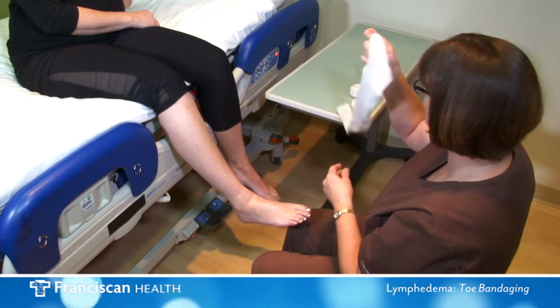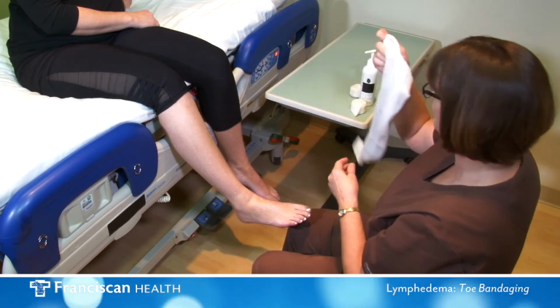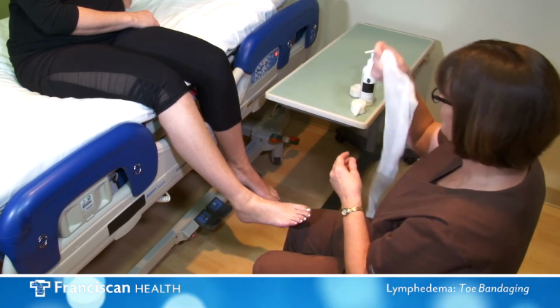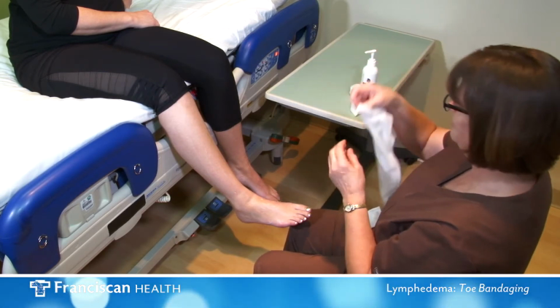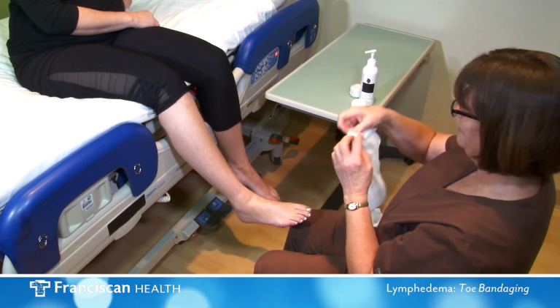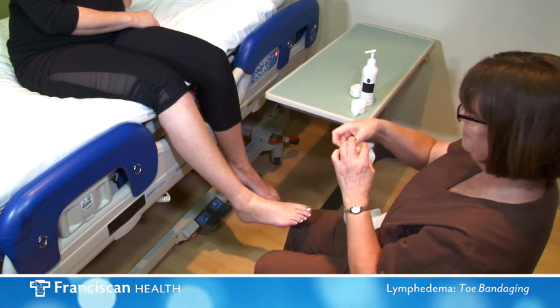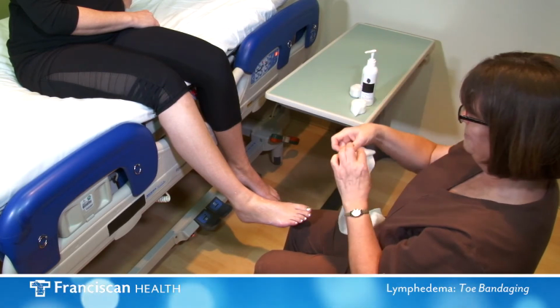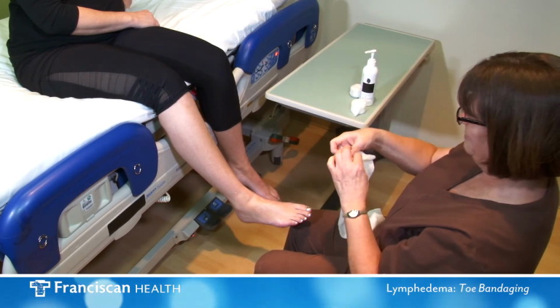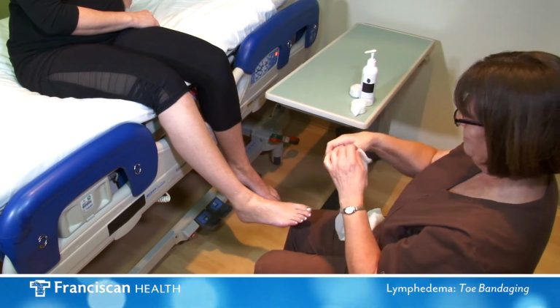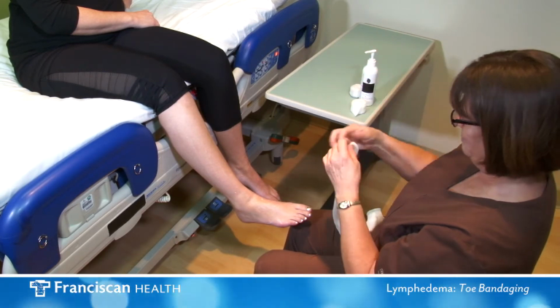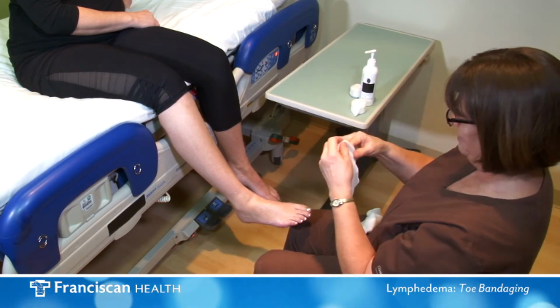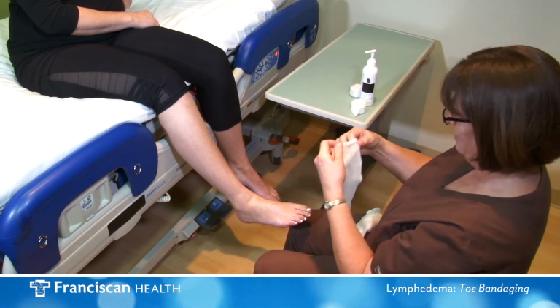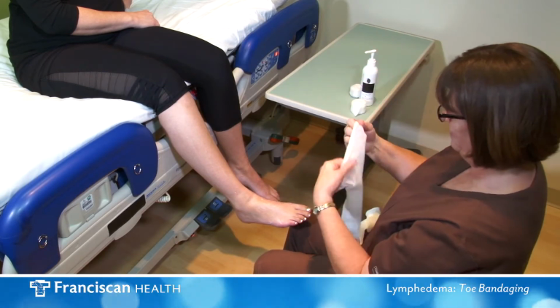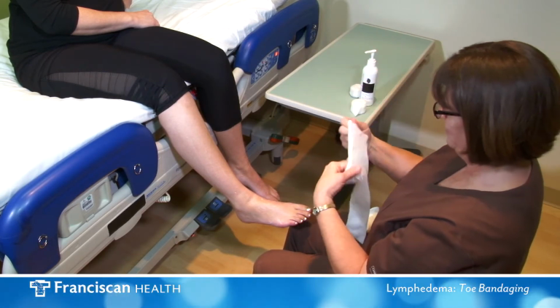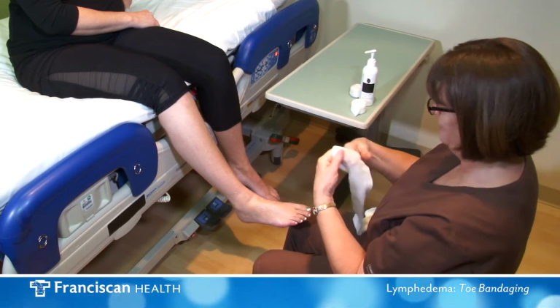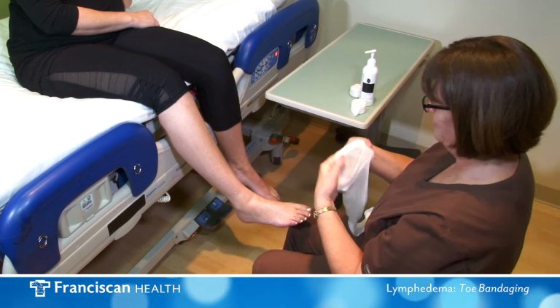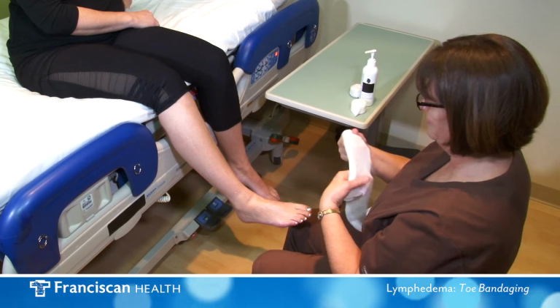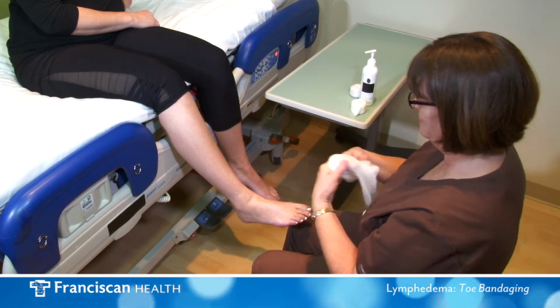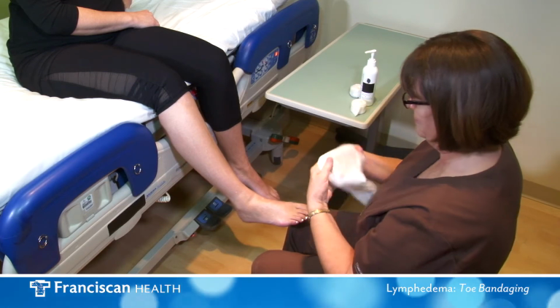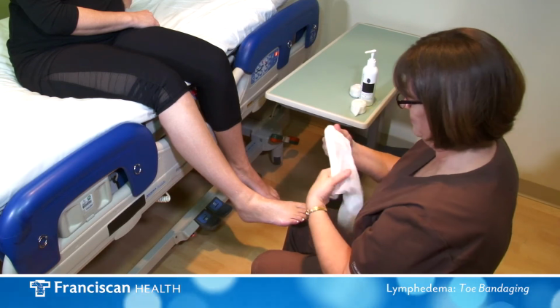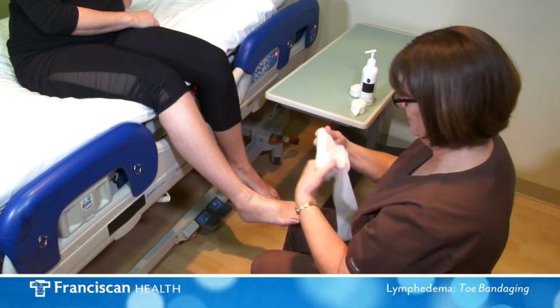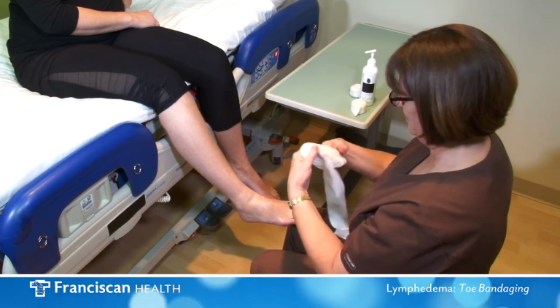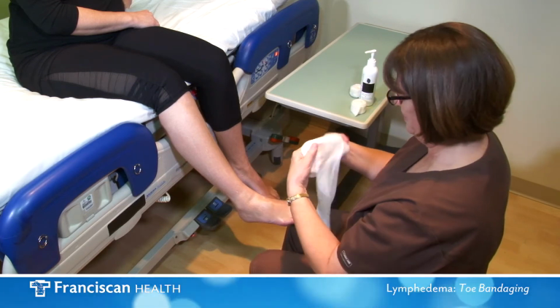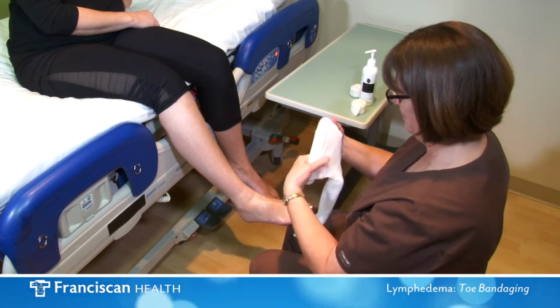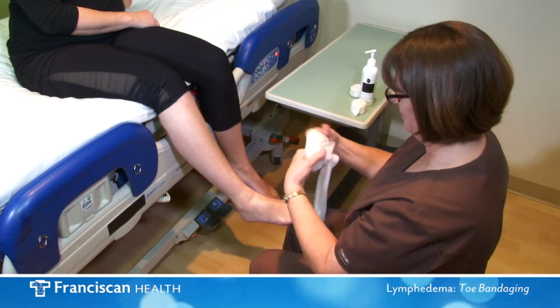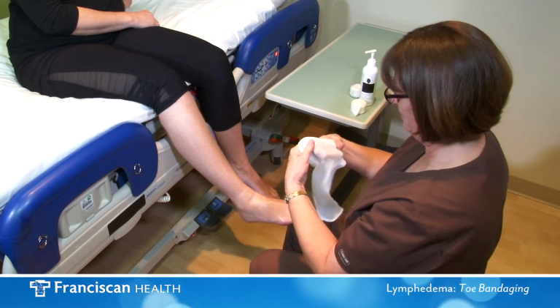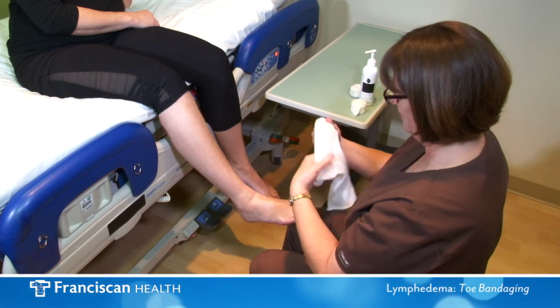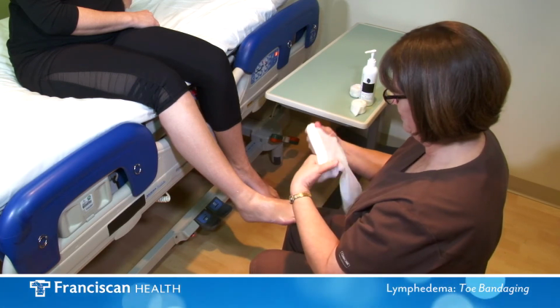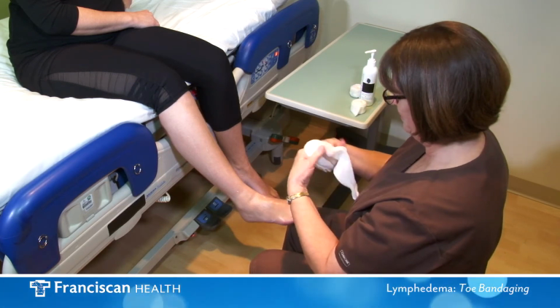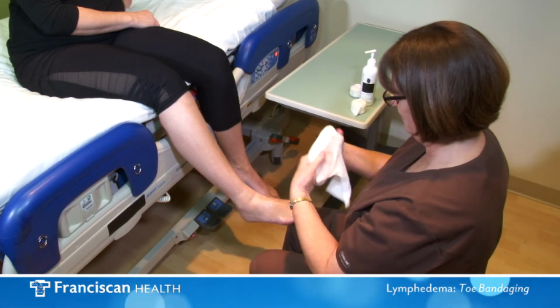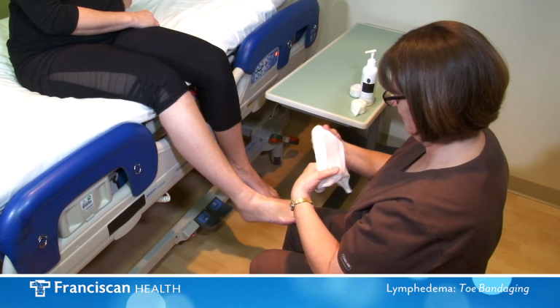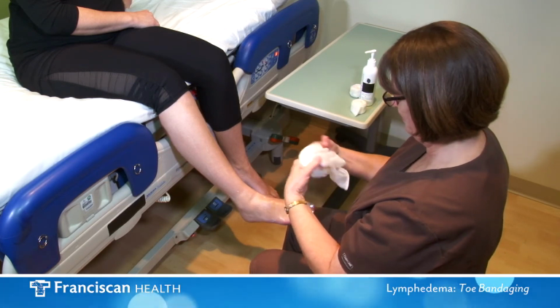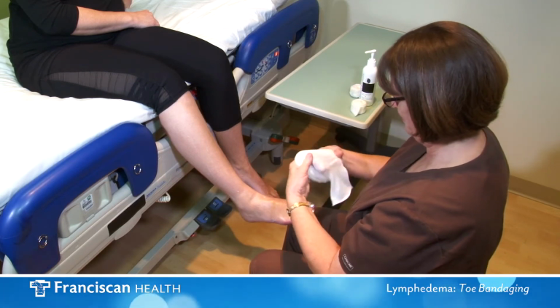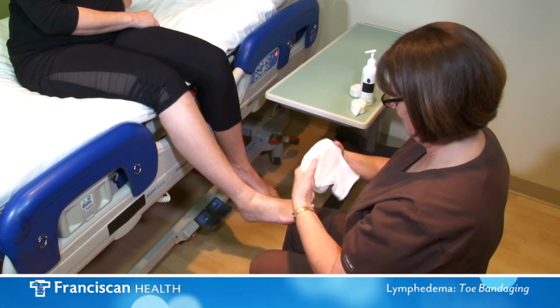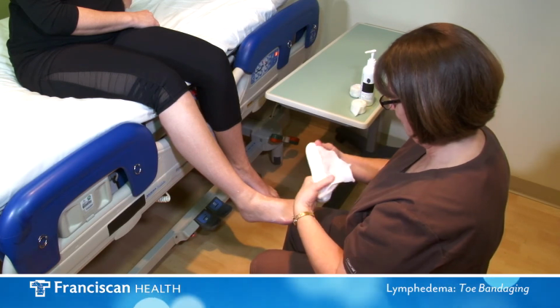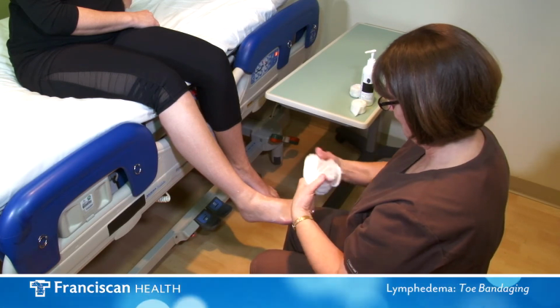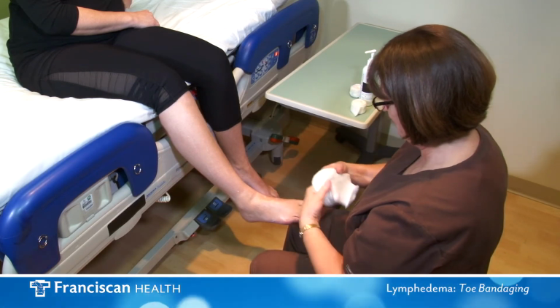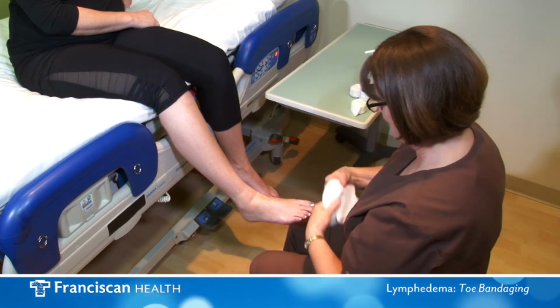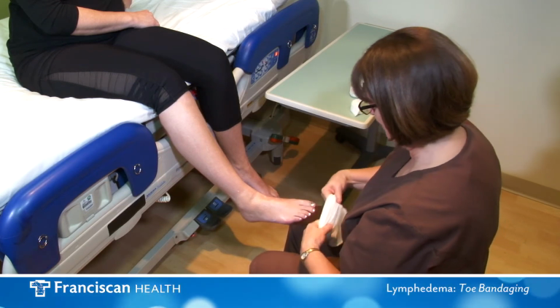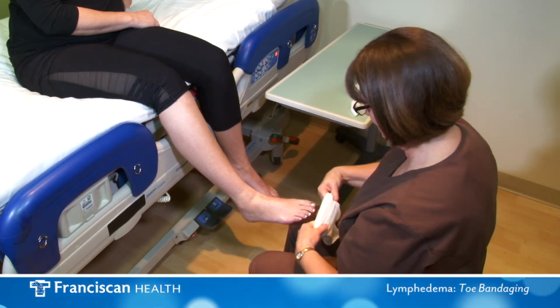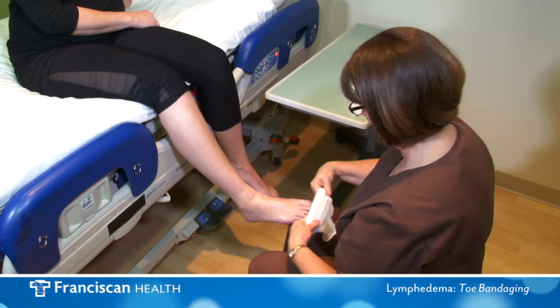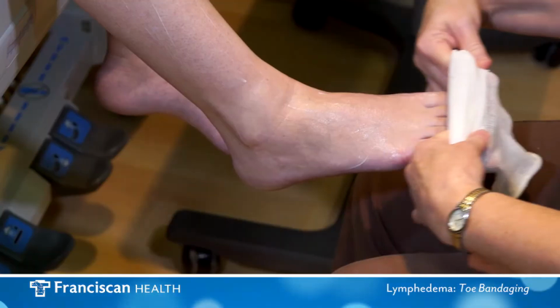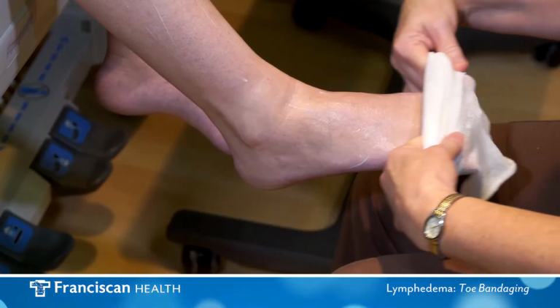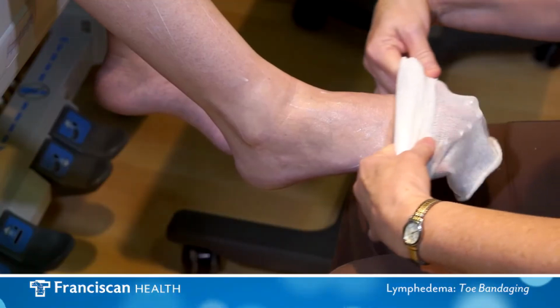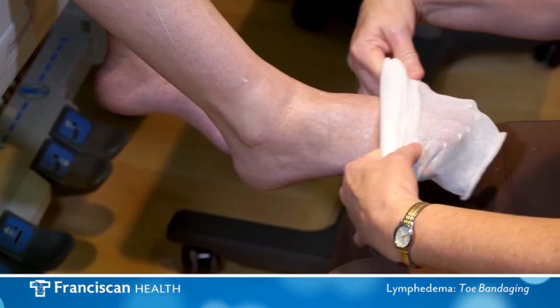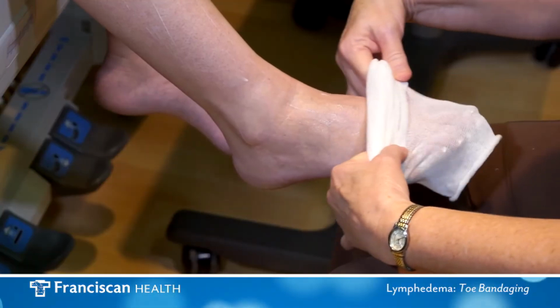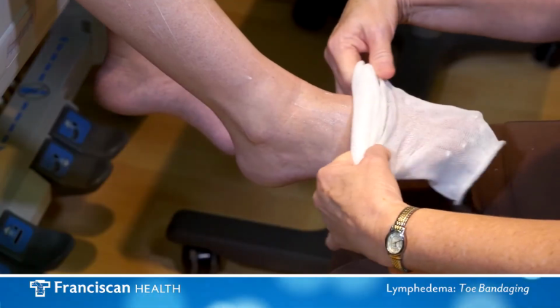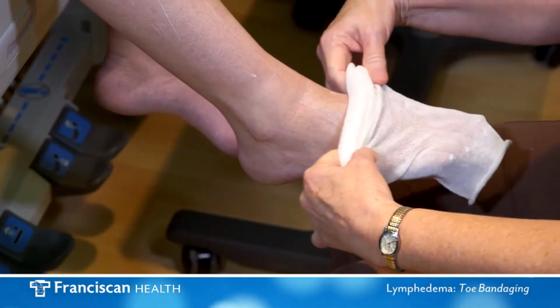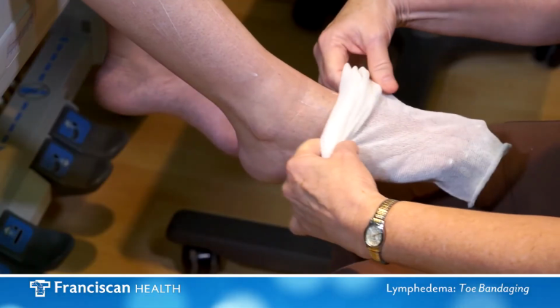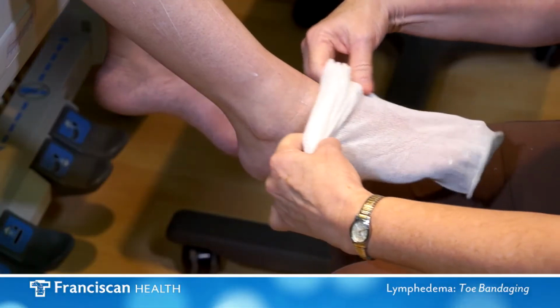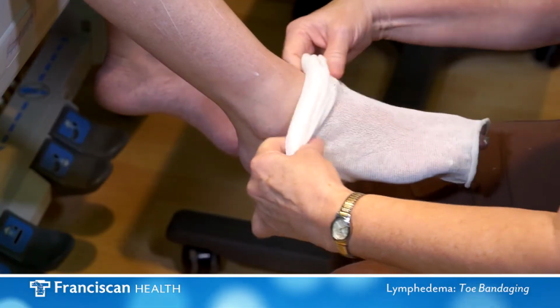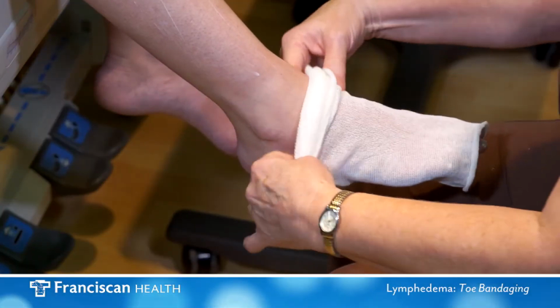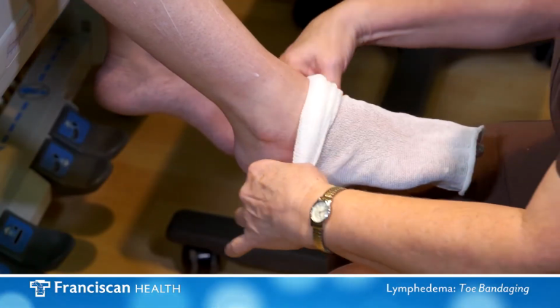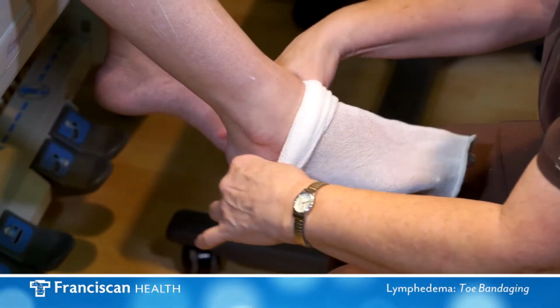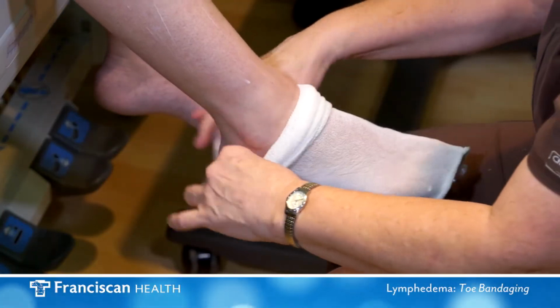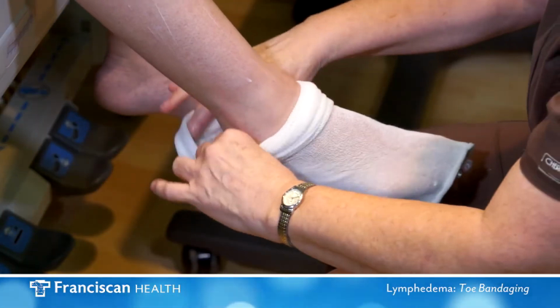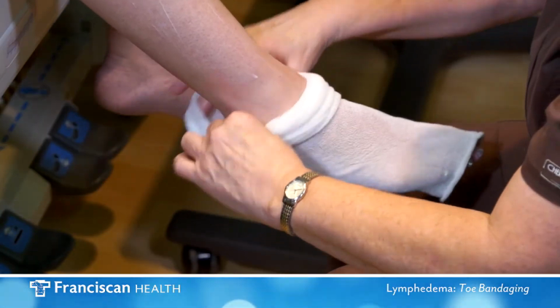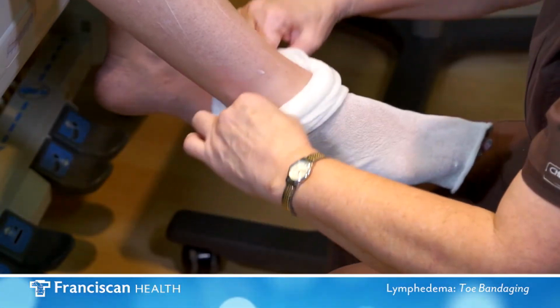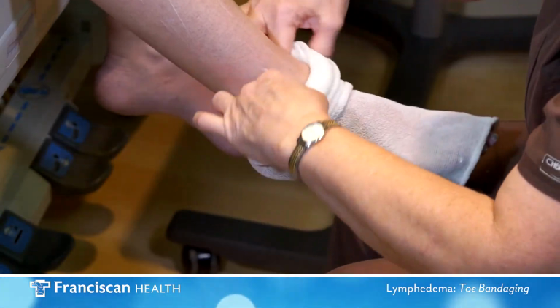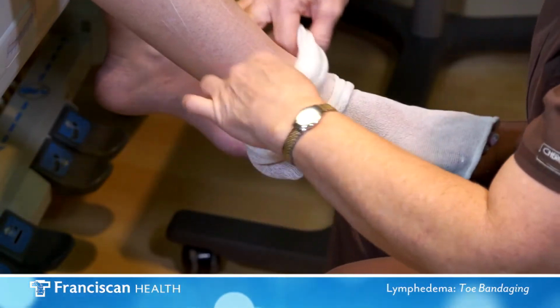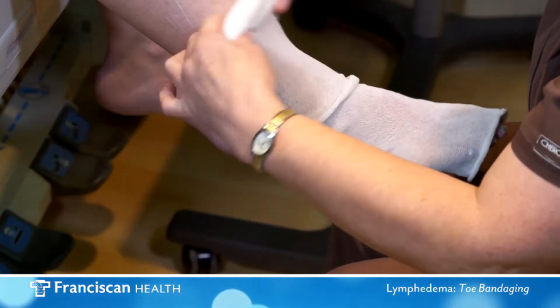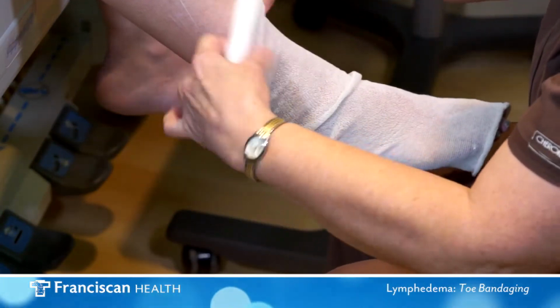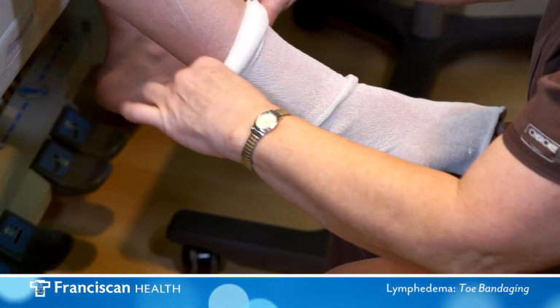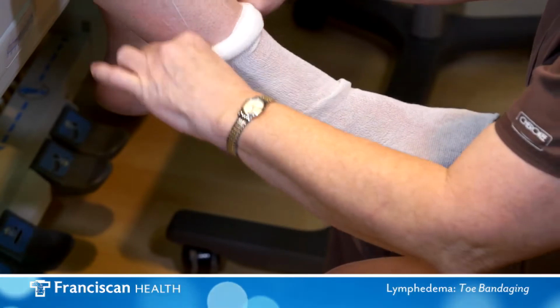Next, apply a tubular bandage, also called stockinette, from the base of the toes to the knee.